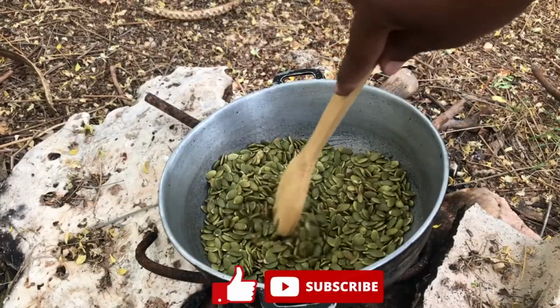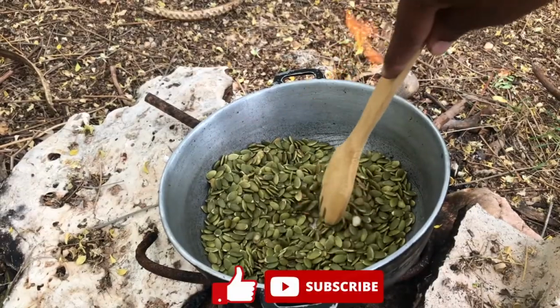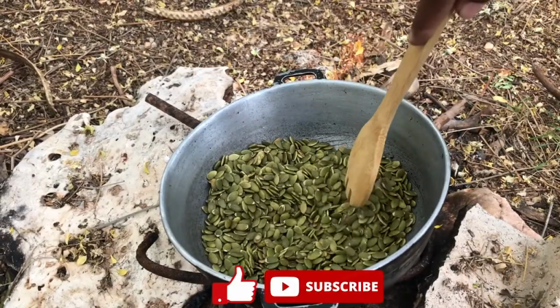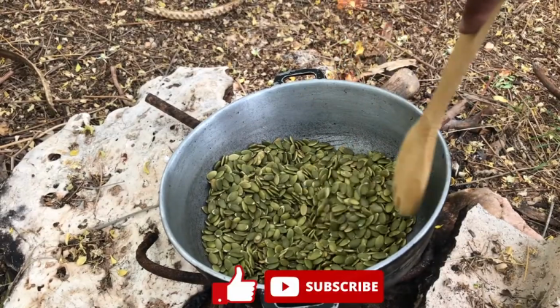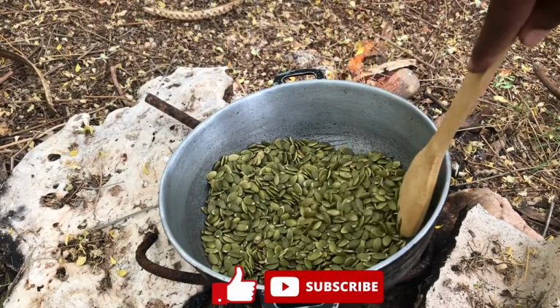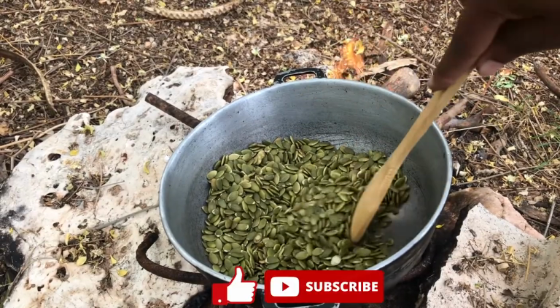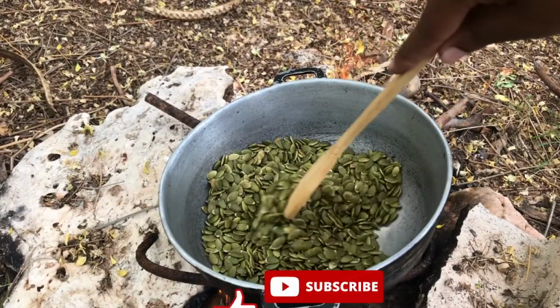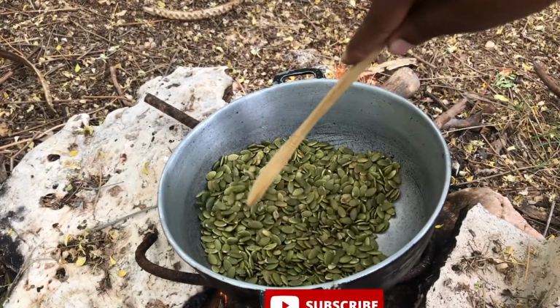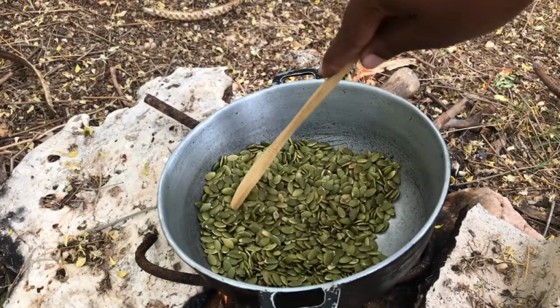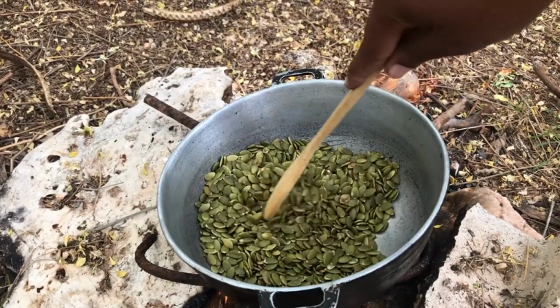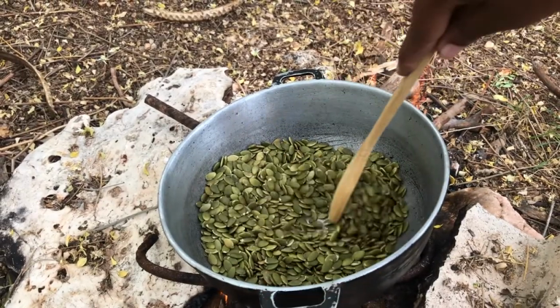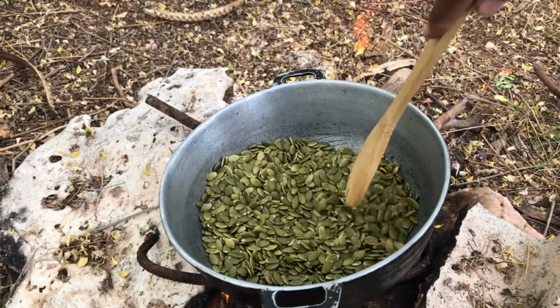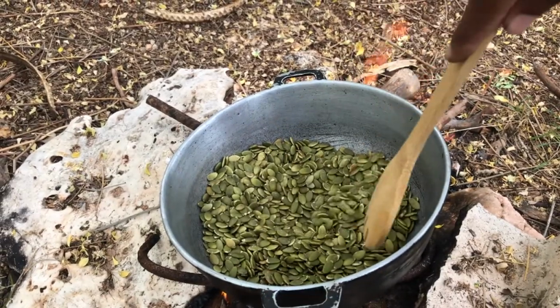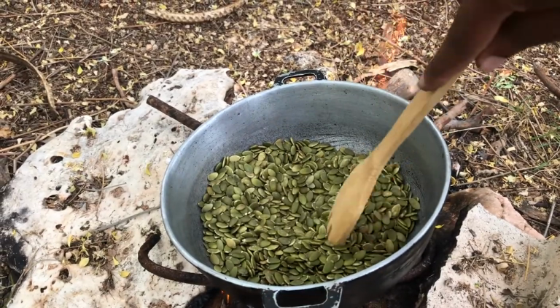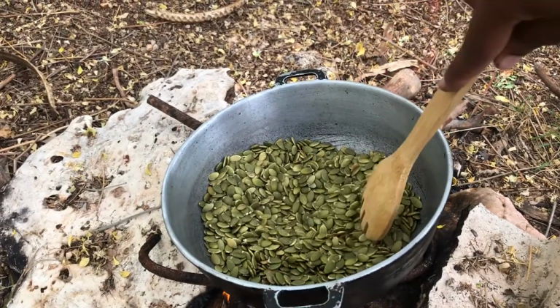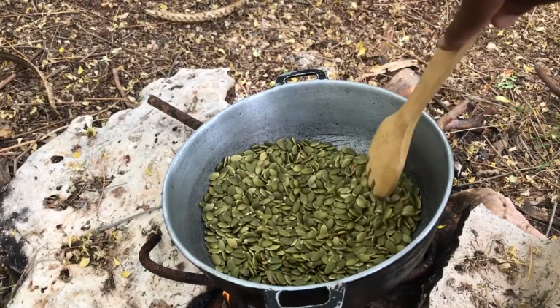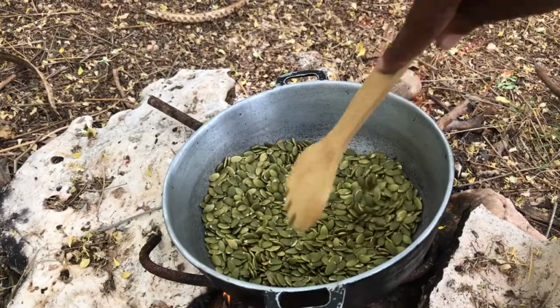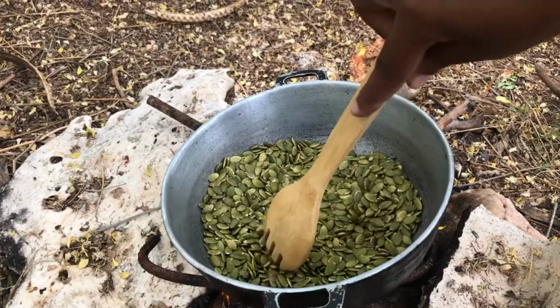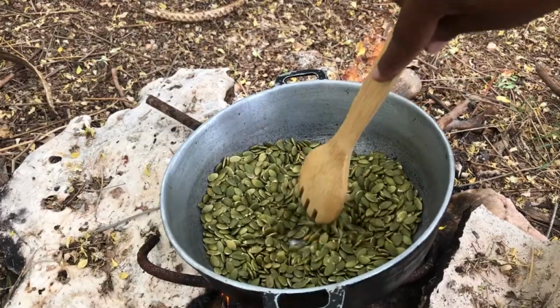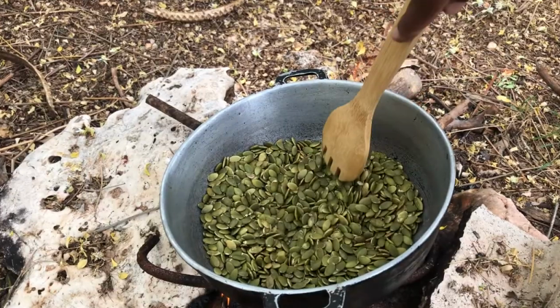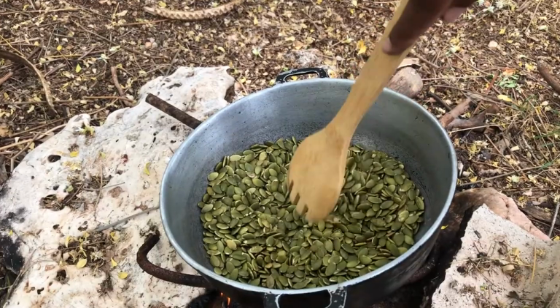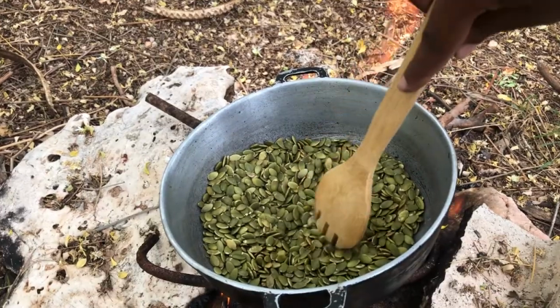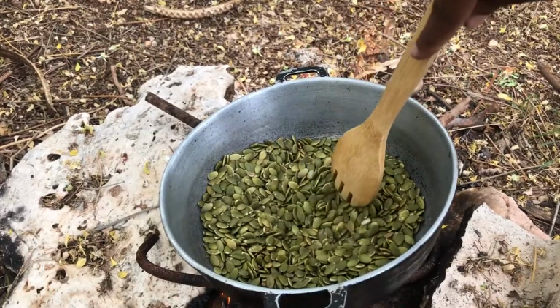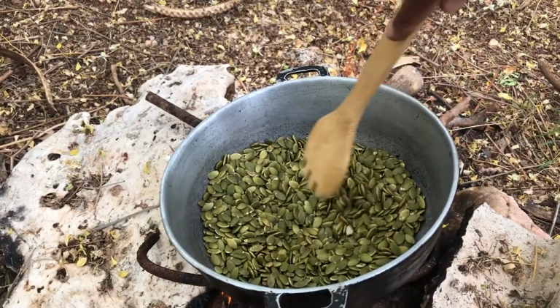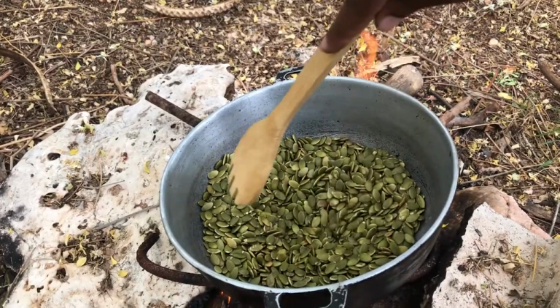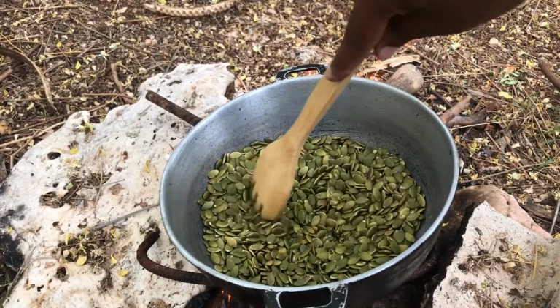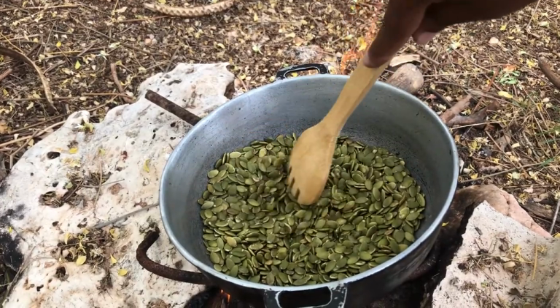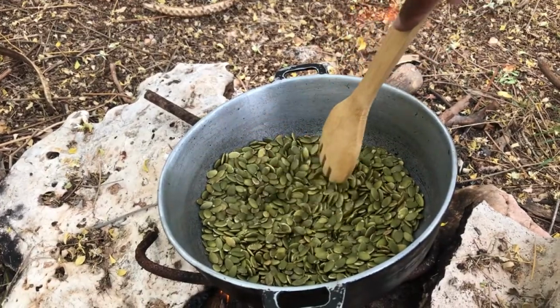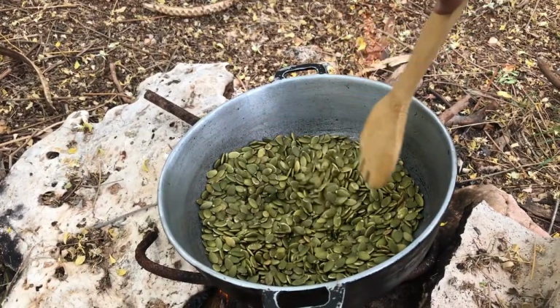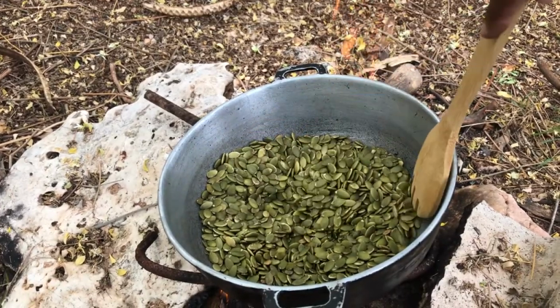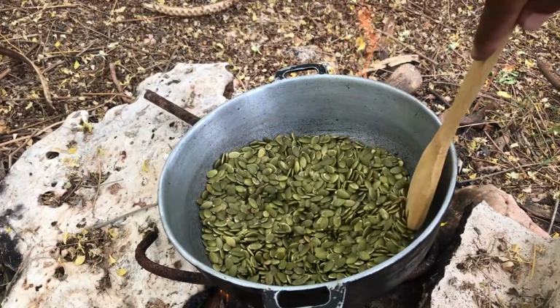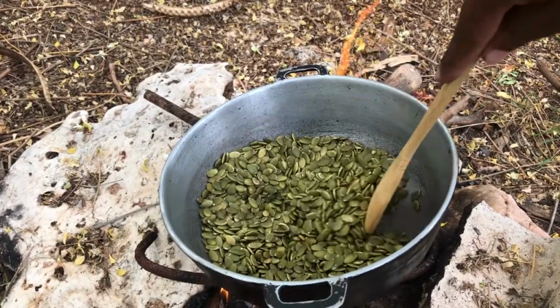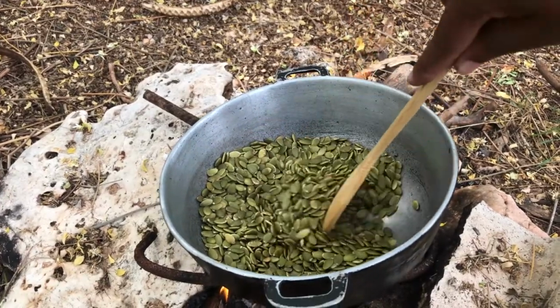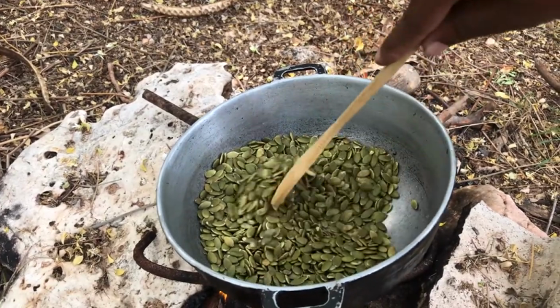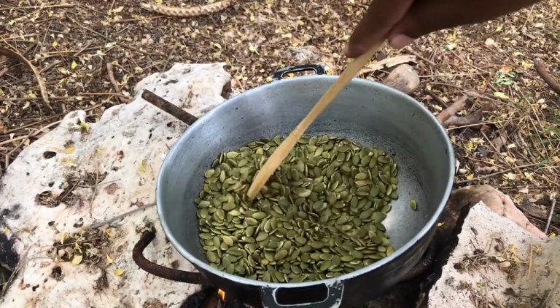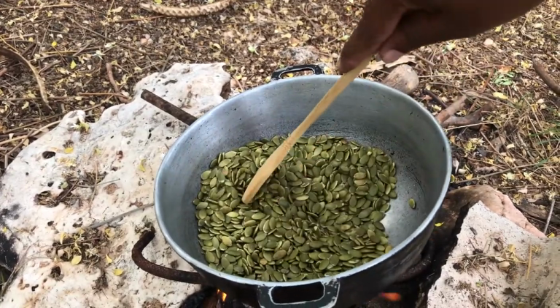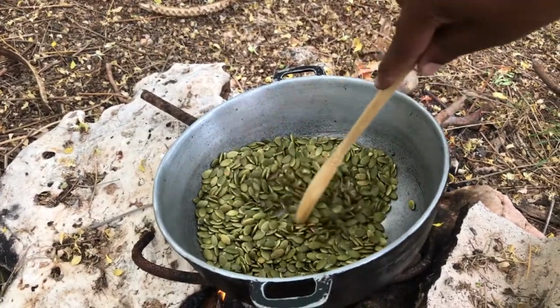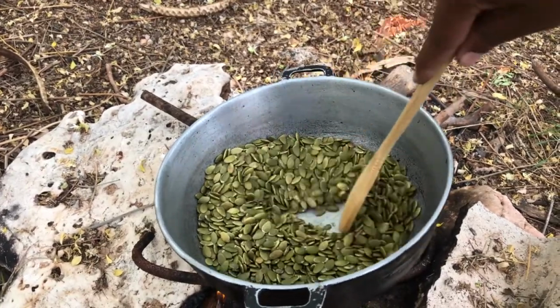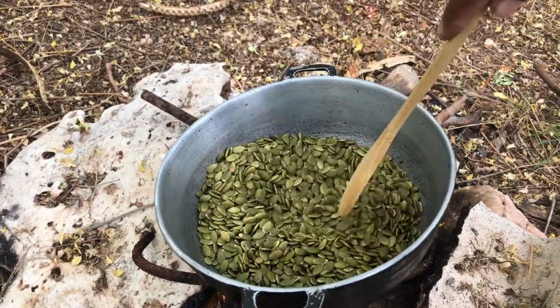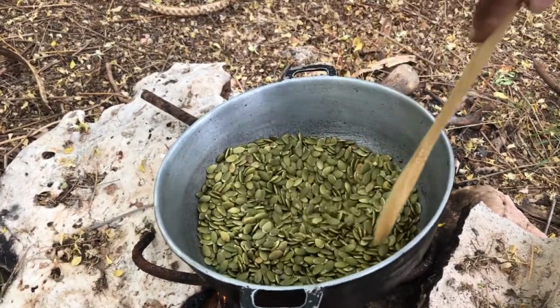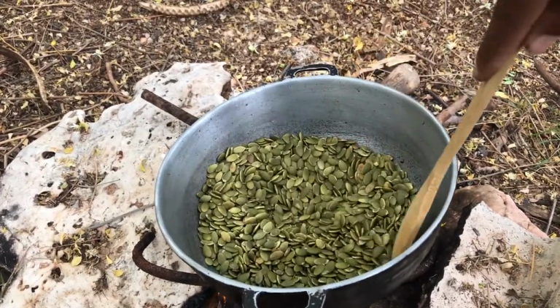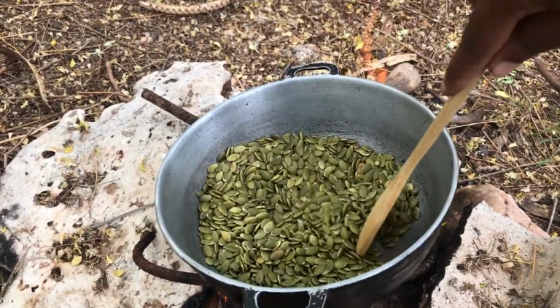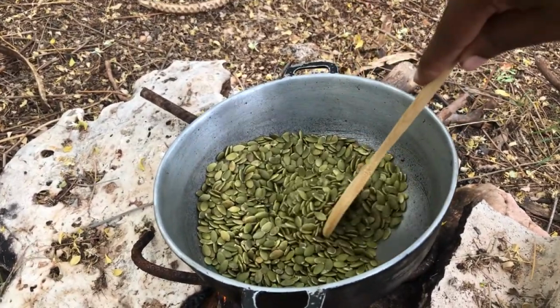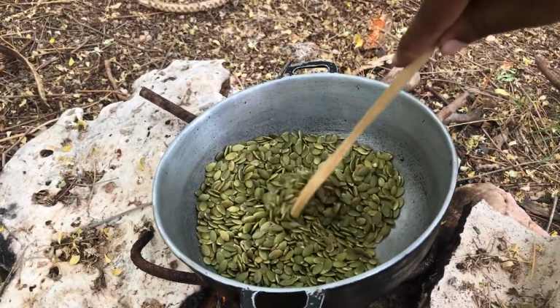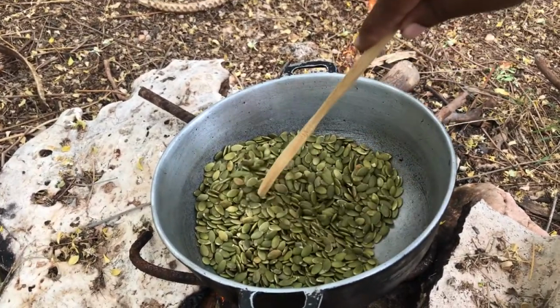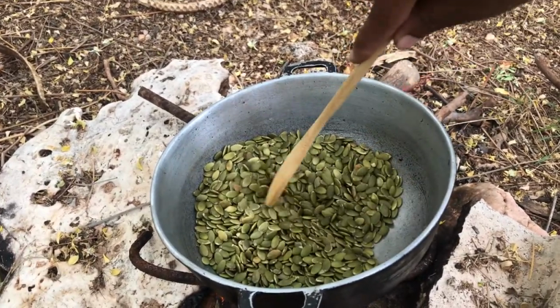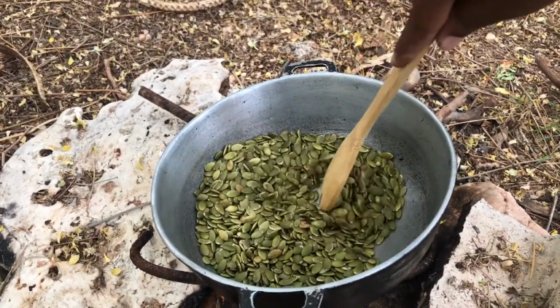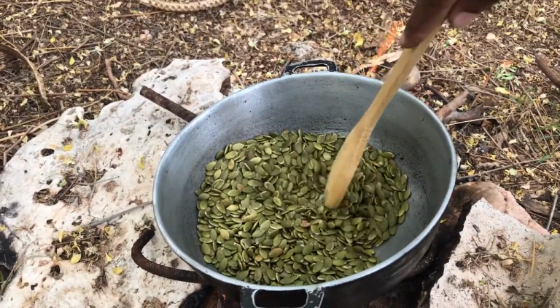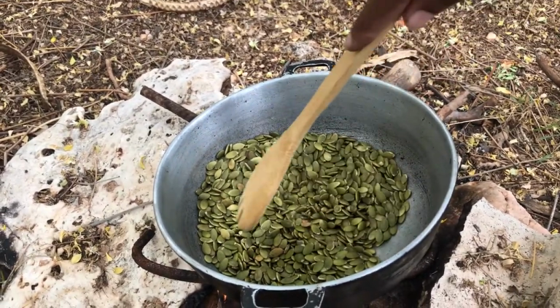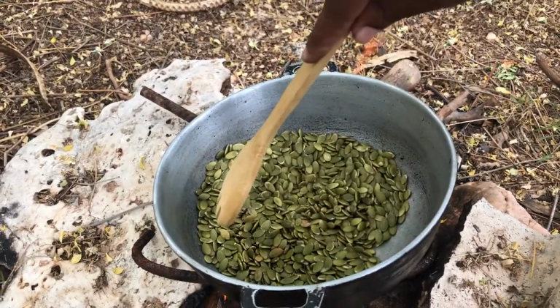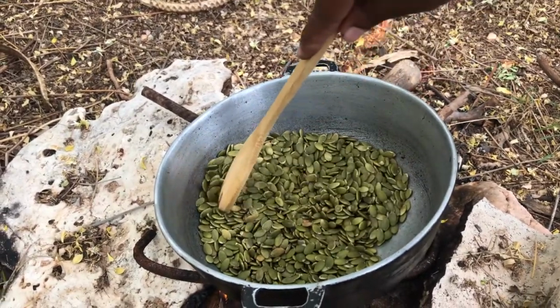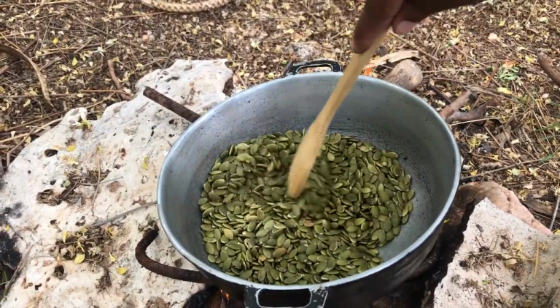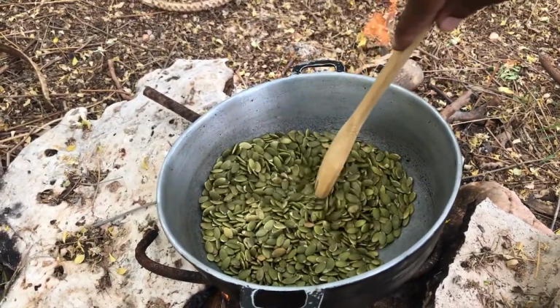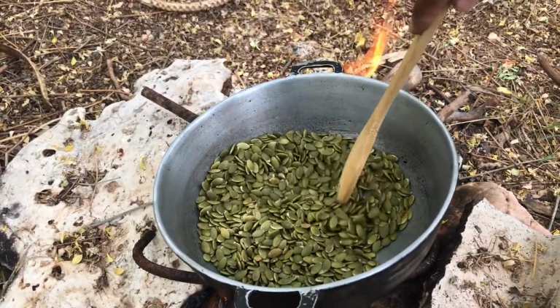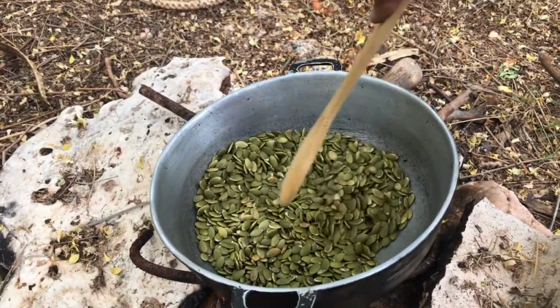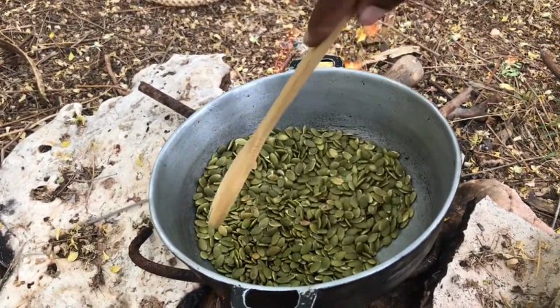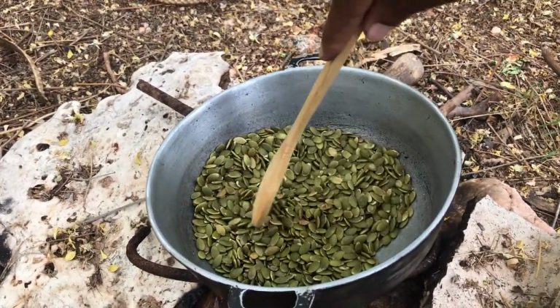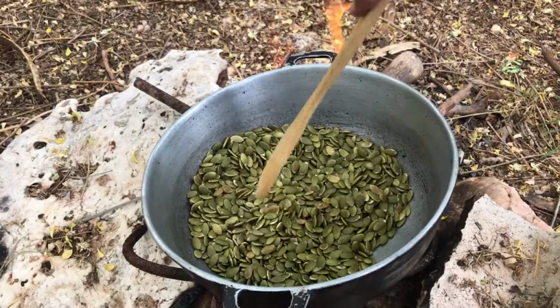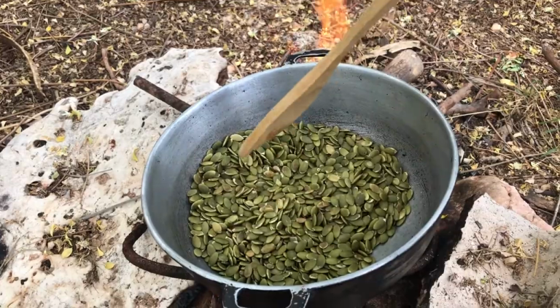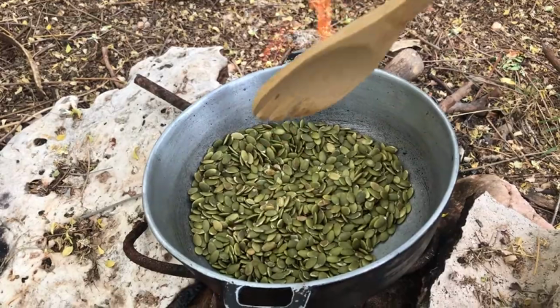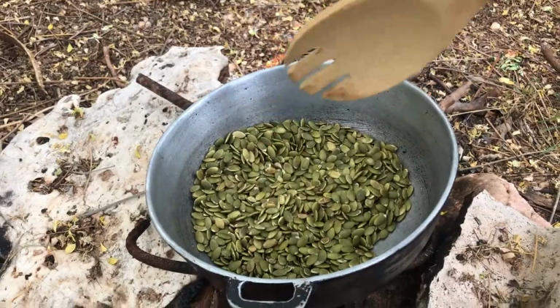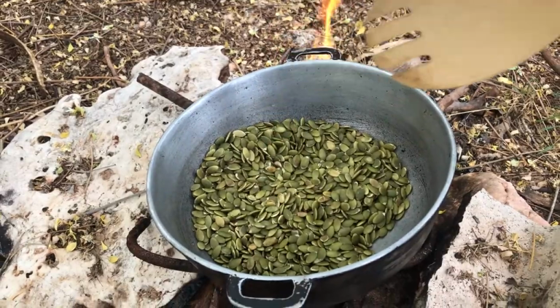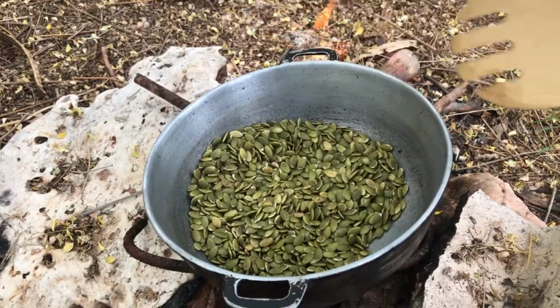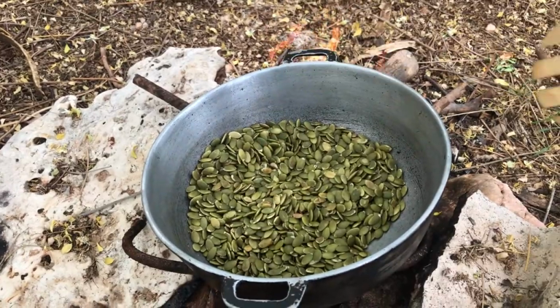We start off by first parching the seeds until they become extremely hot, but please don't burn the seeds — you don't want to burn your seeds.